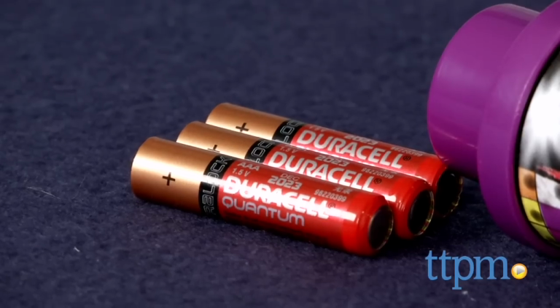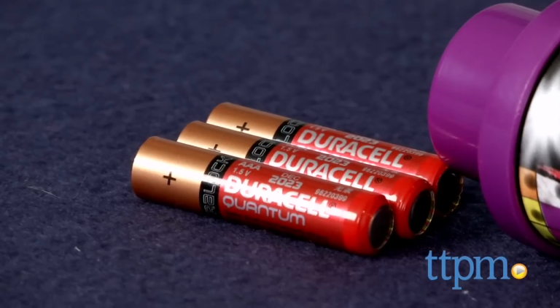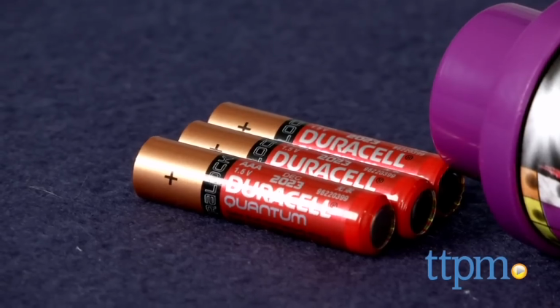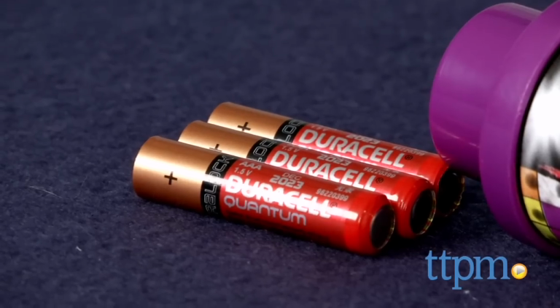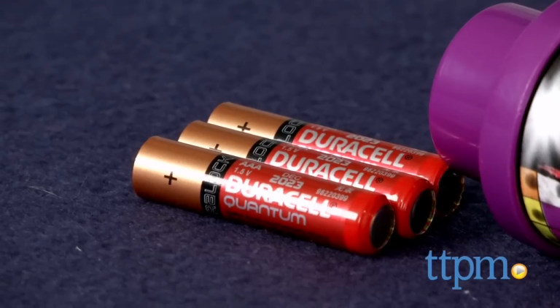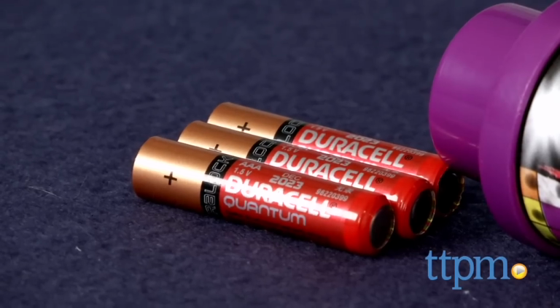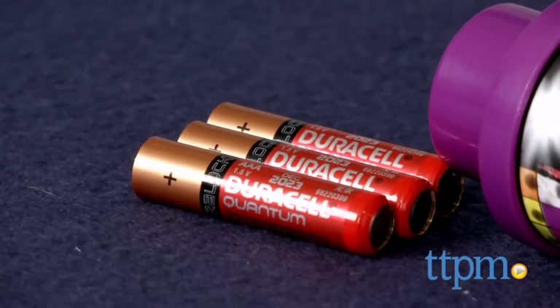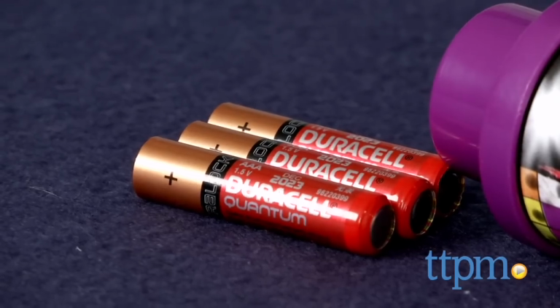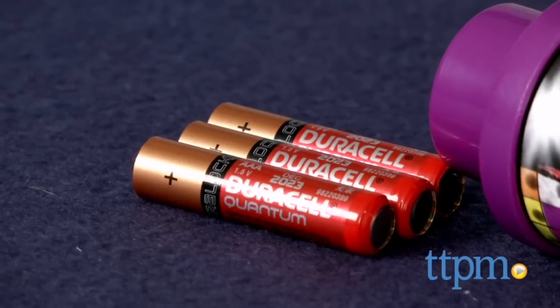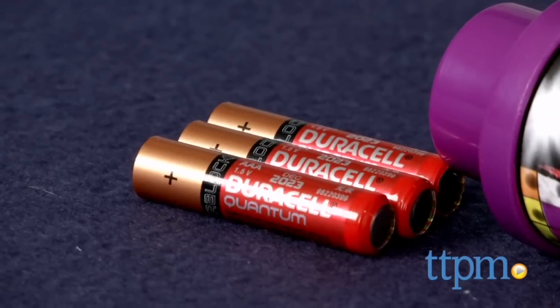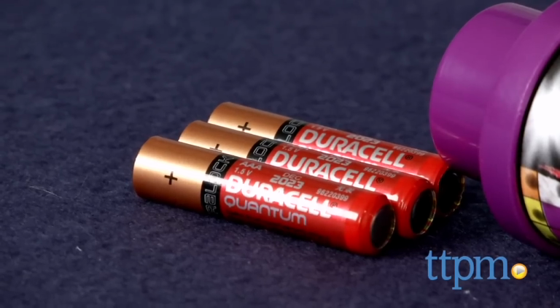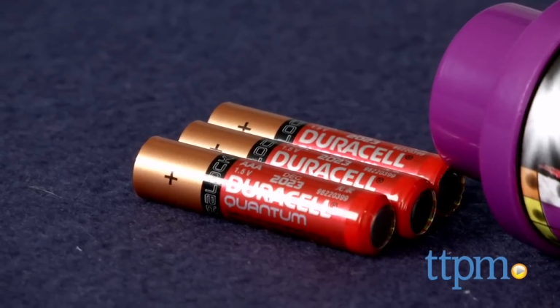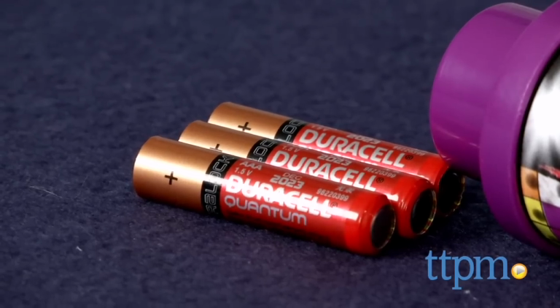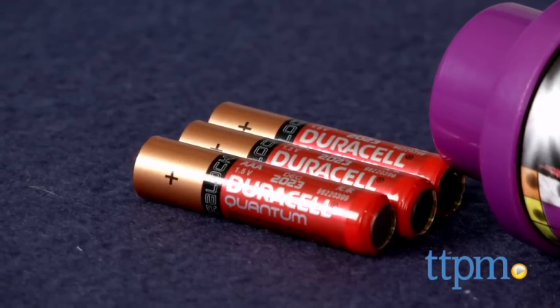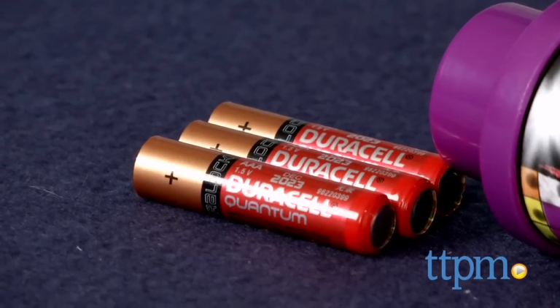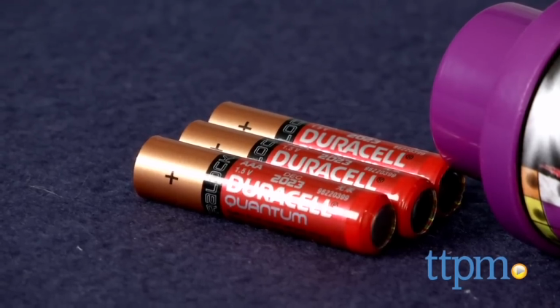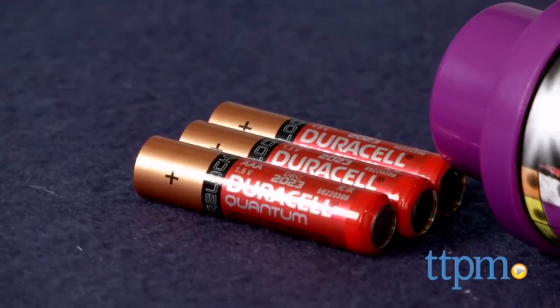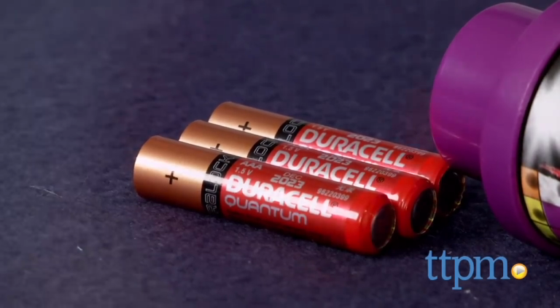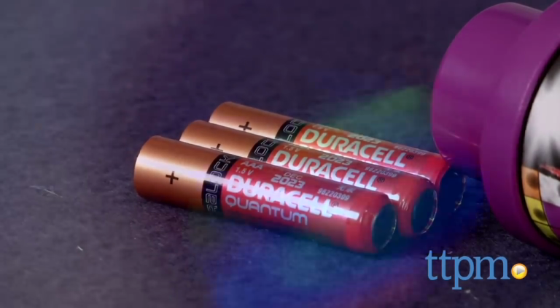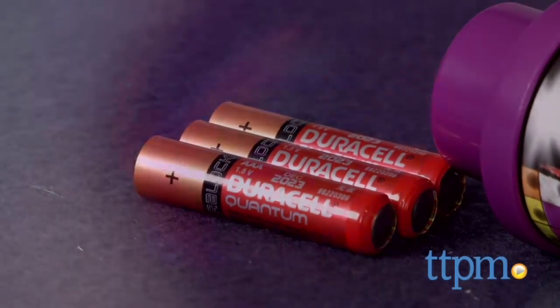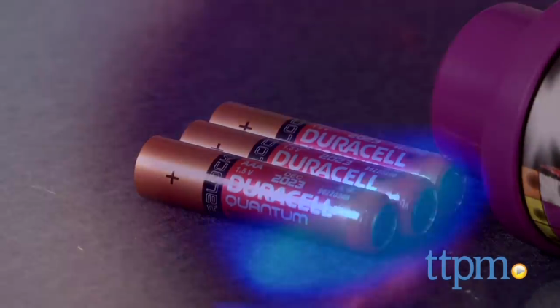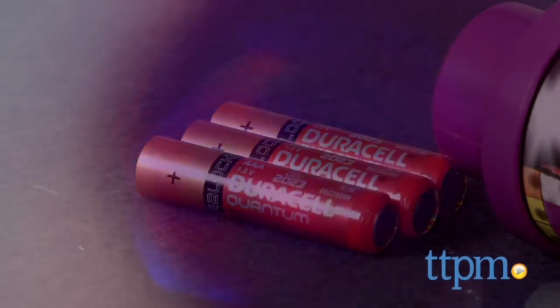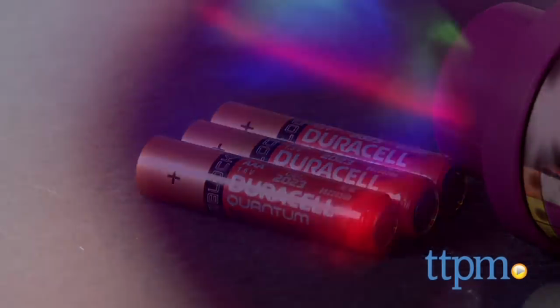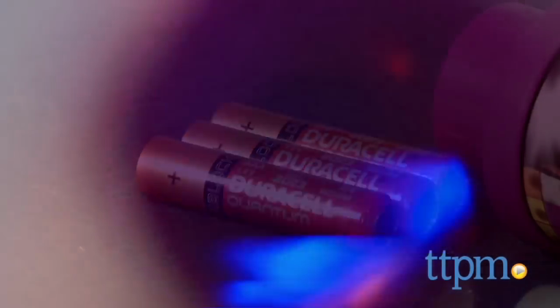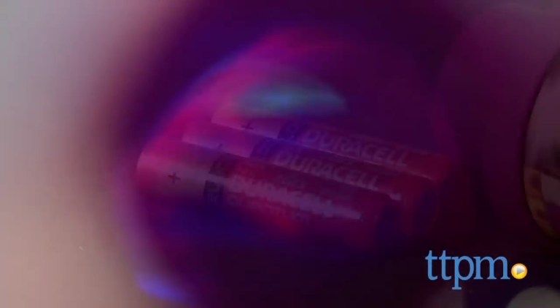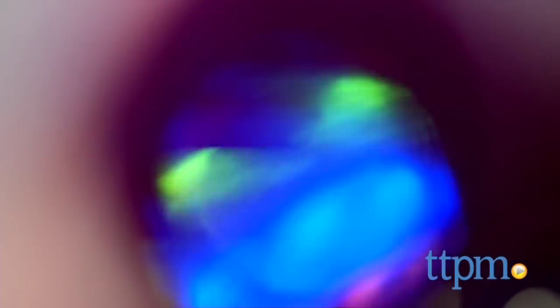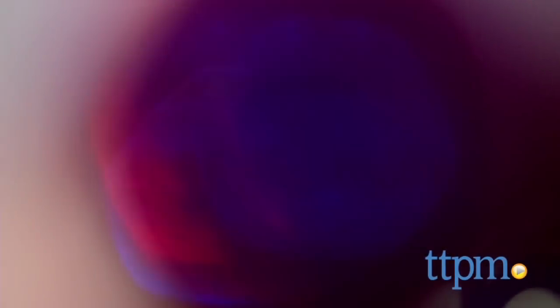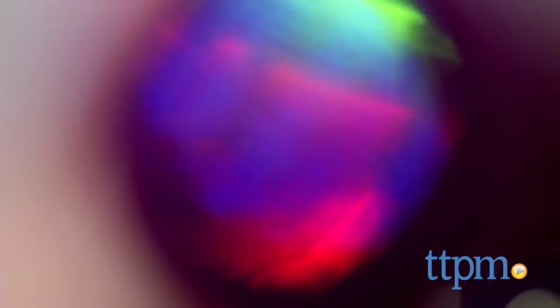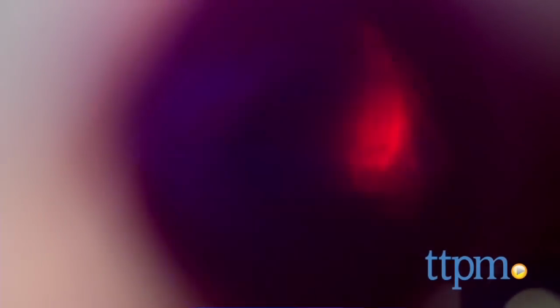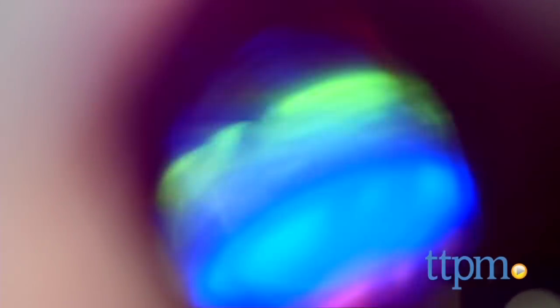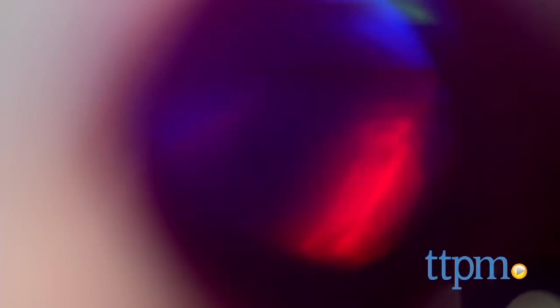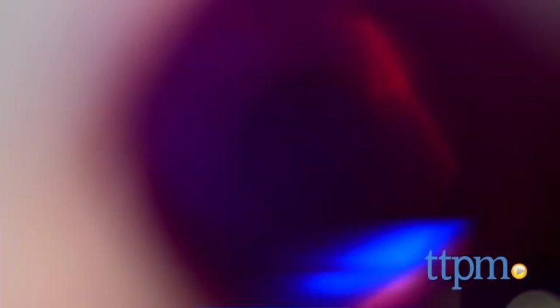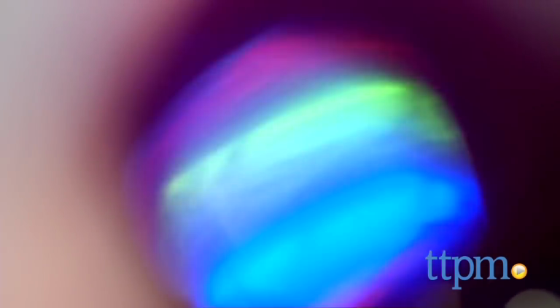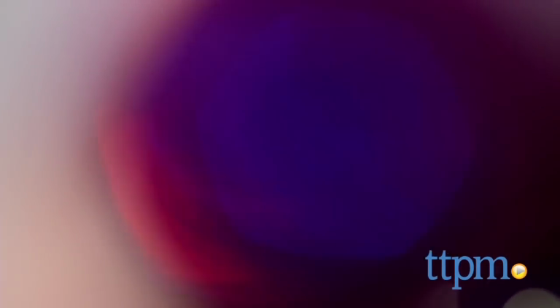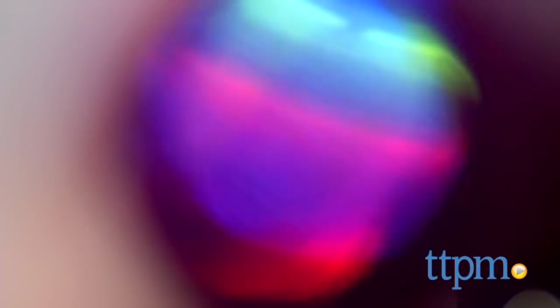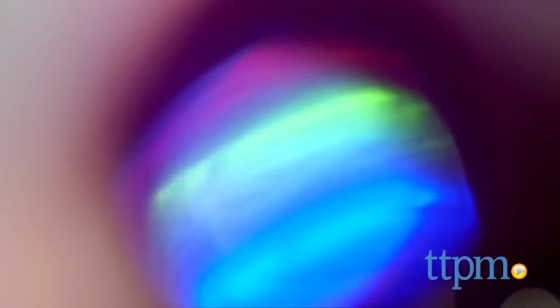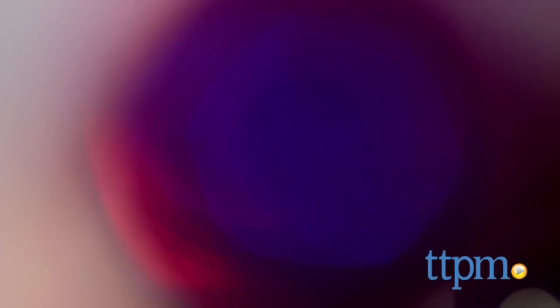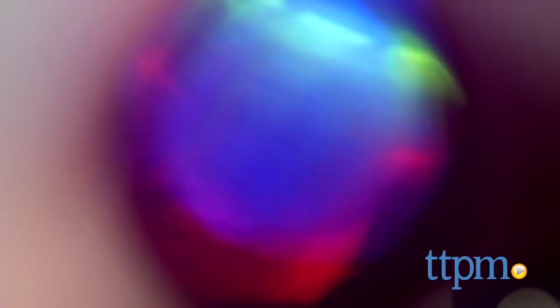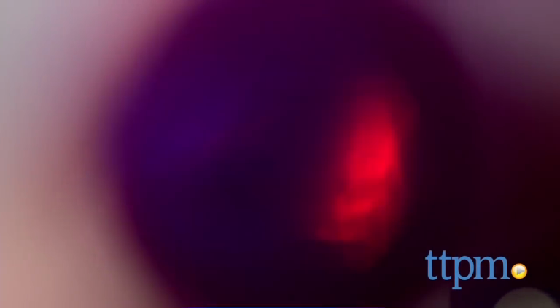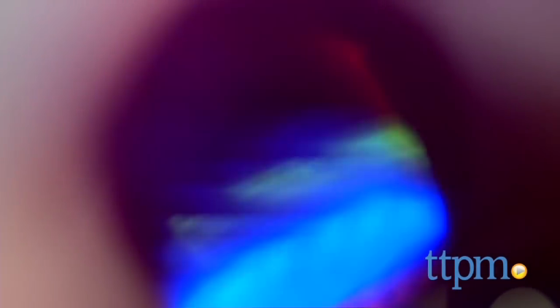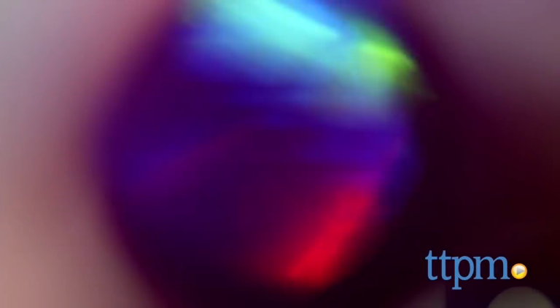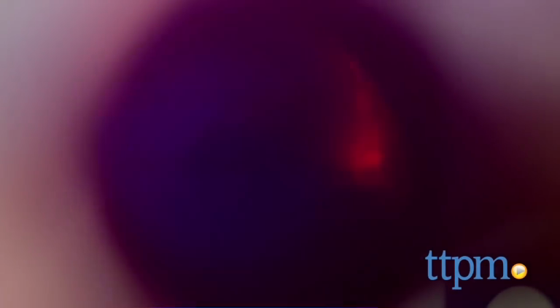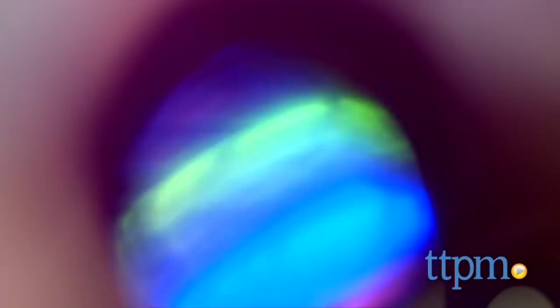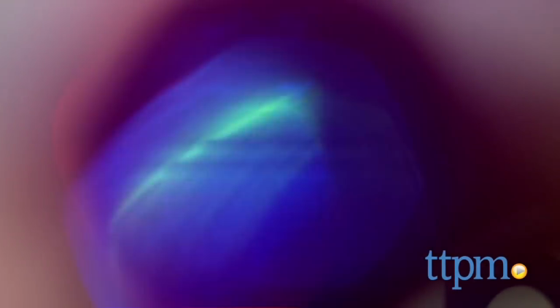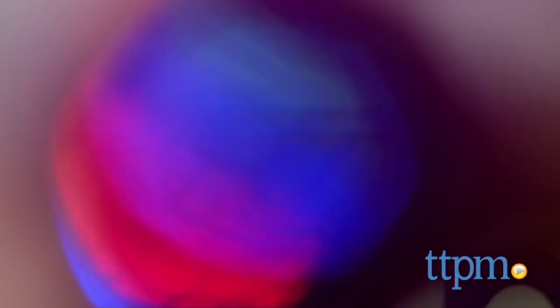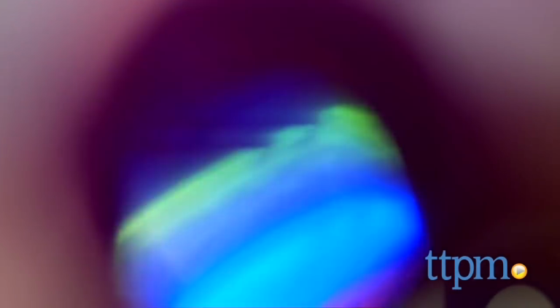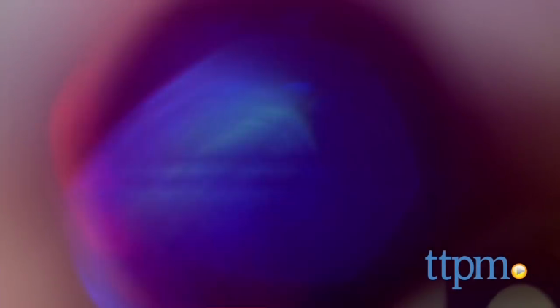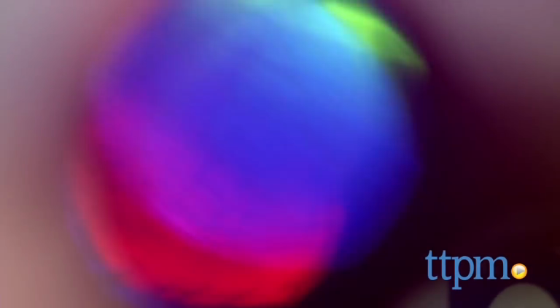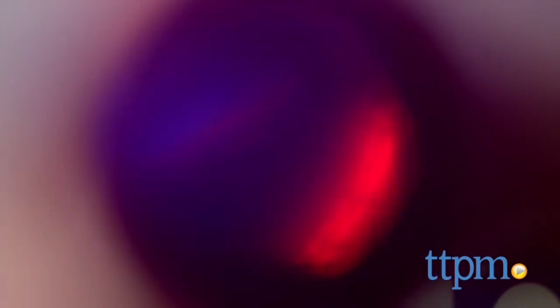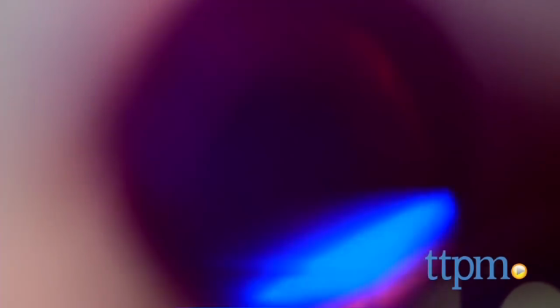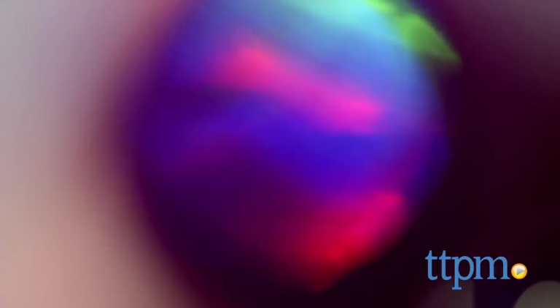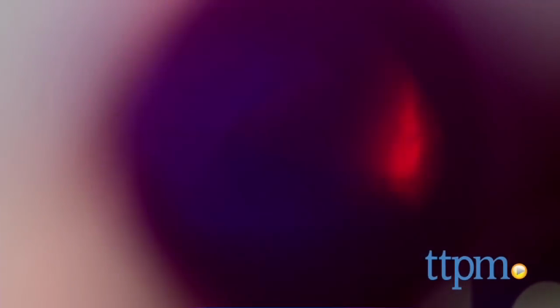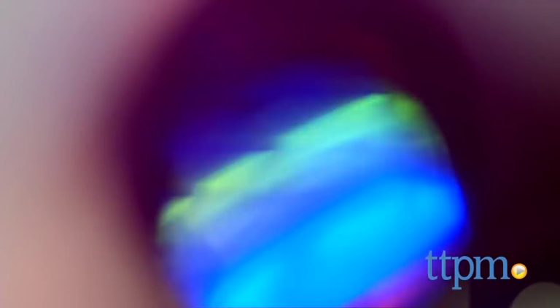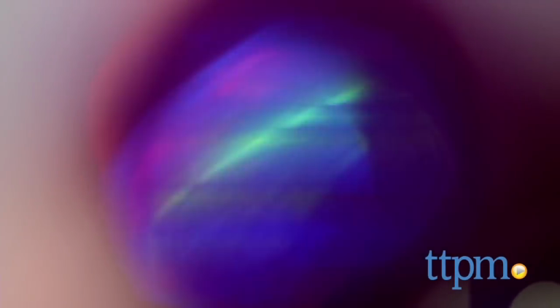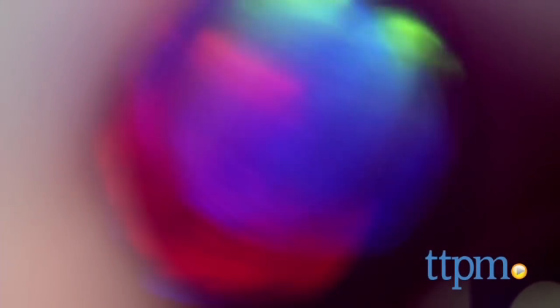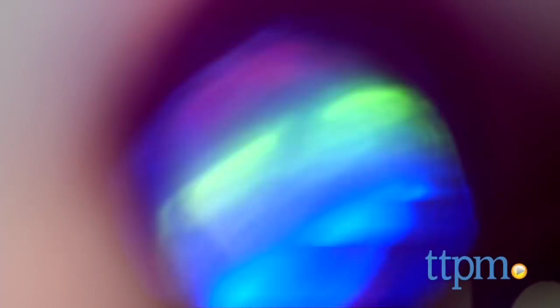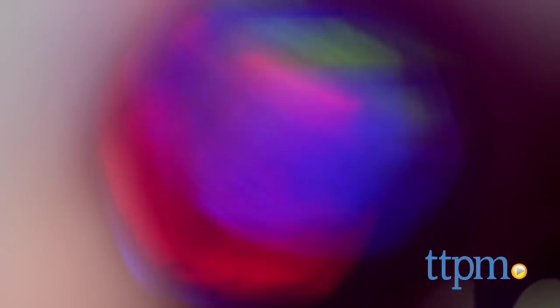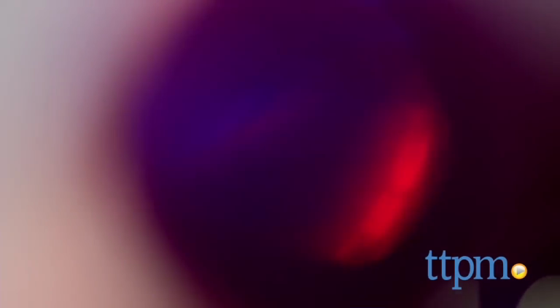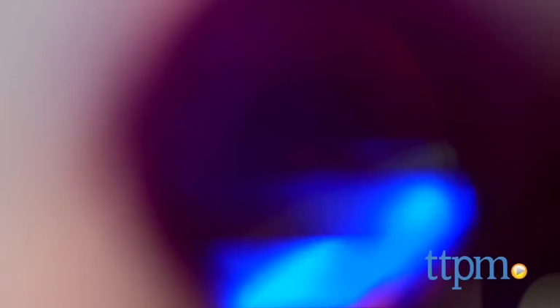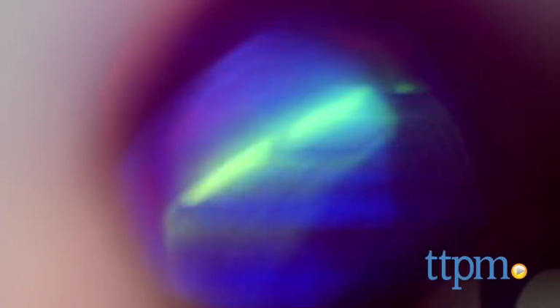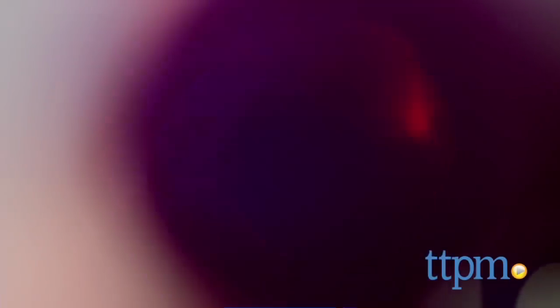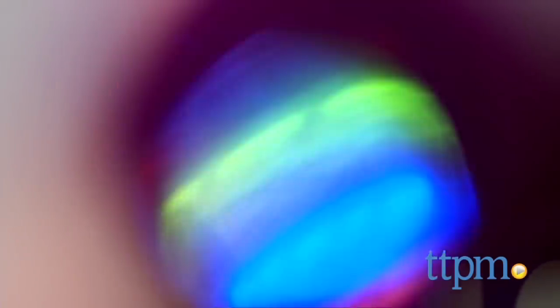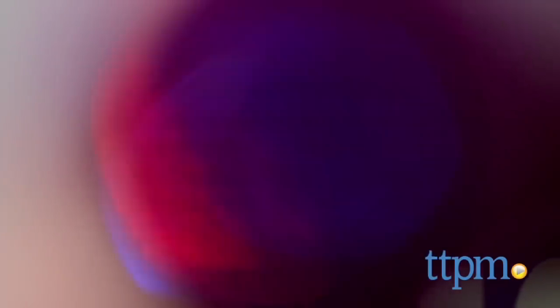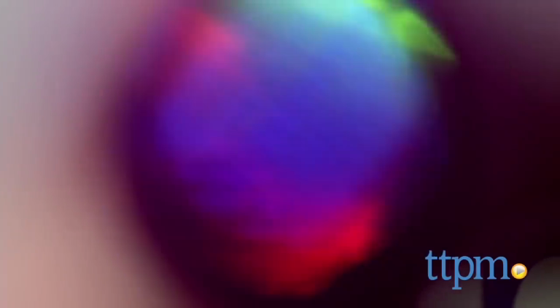This toy includes three AAA batteries for the in-store Try Me features, and it's recommended that you replace them before you play for best results.